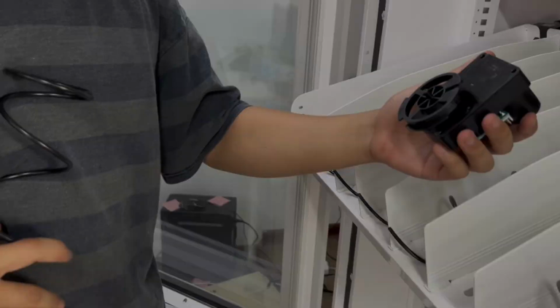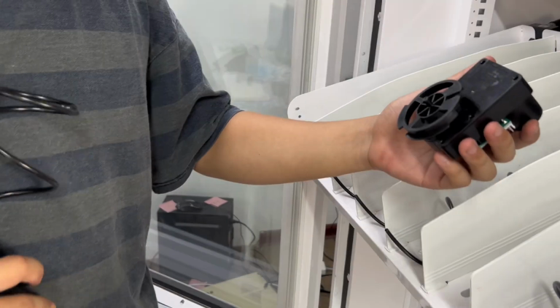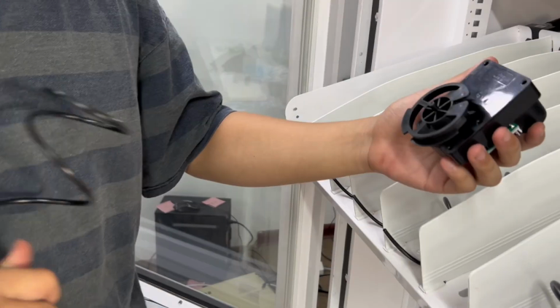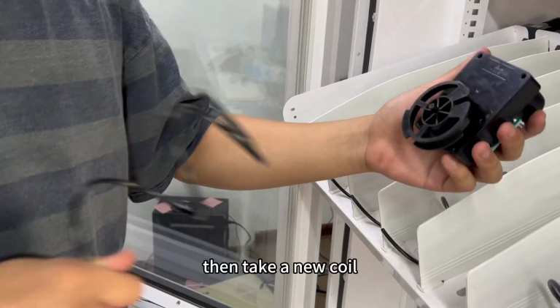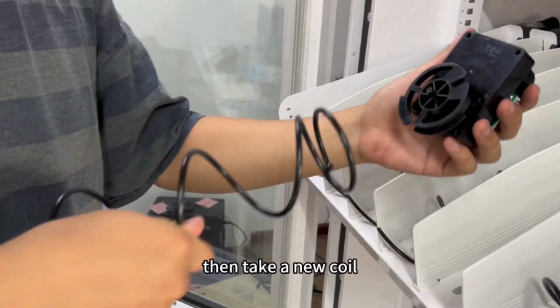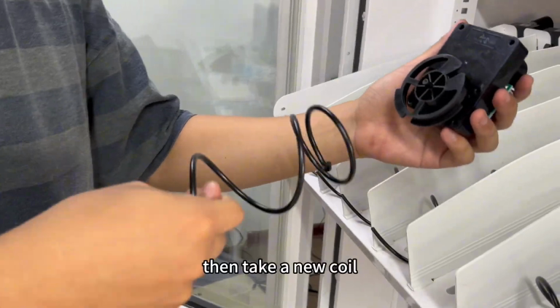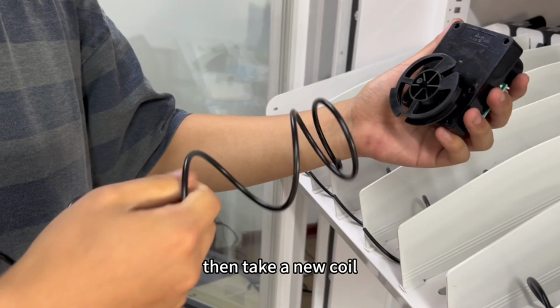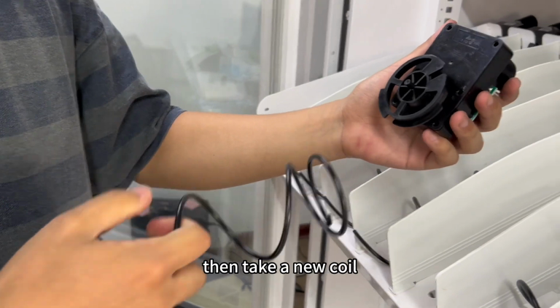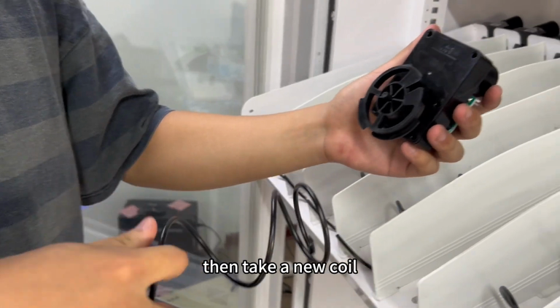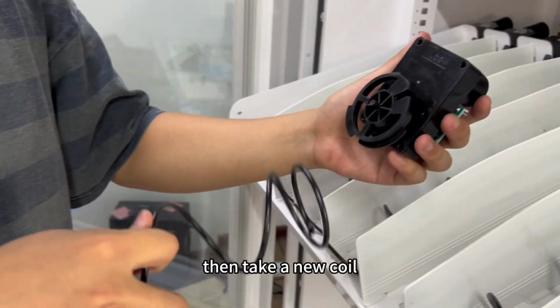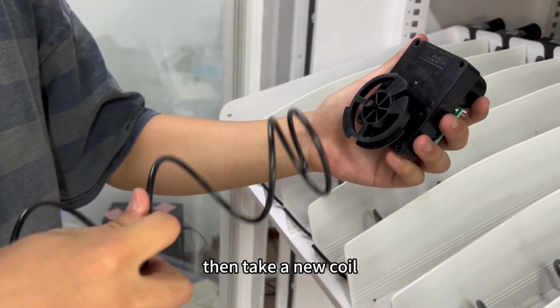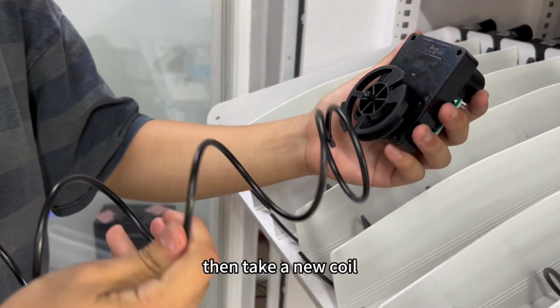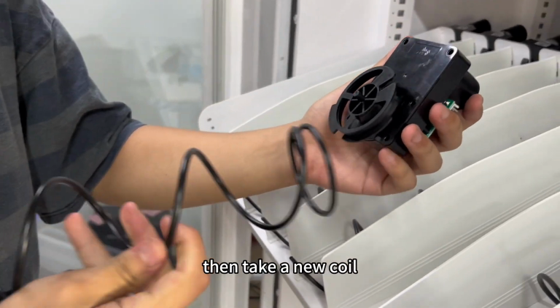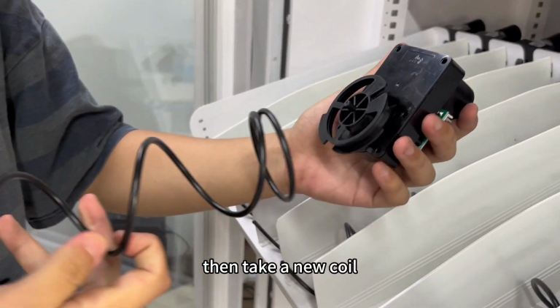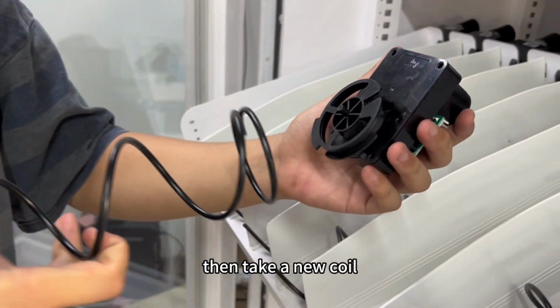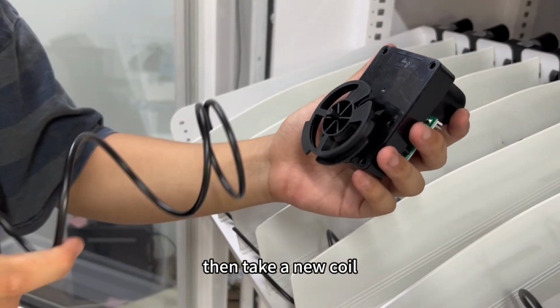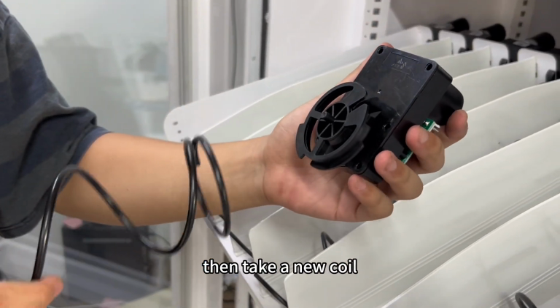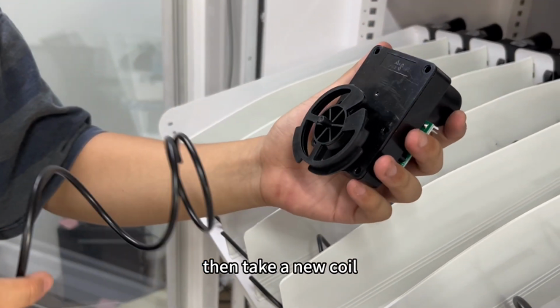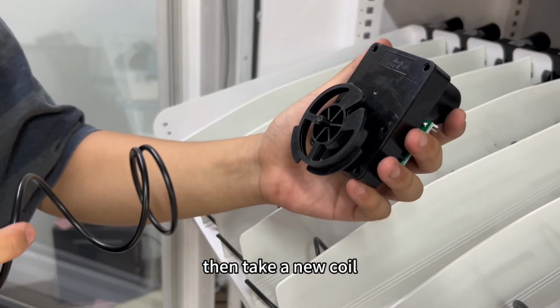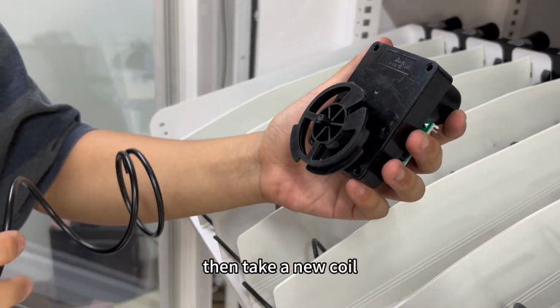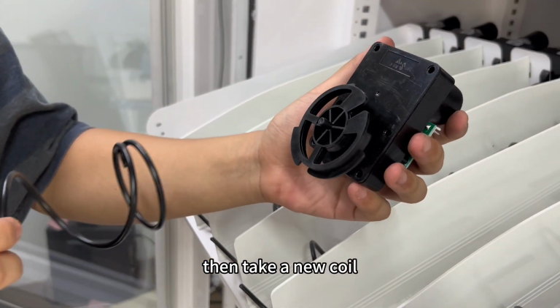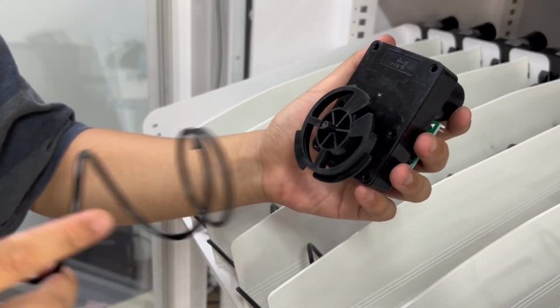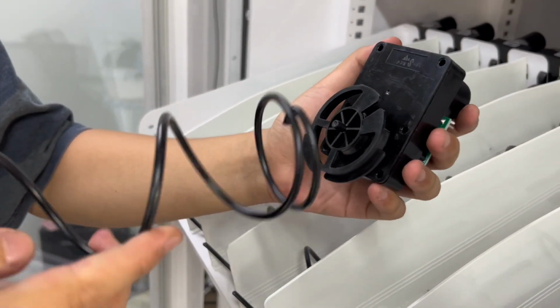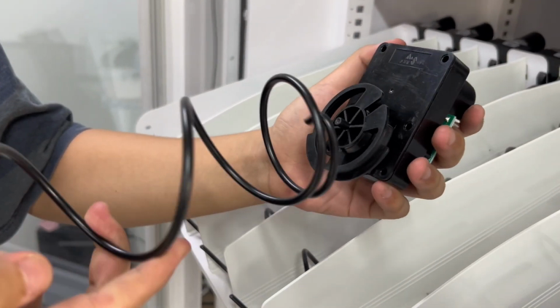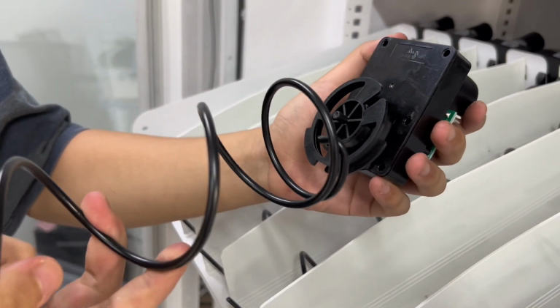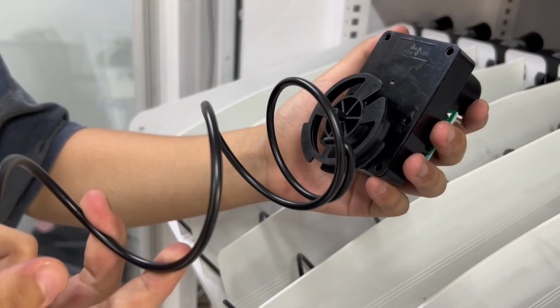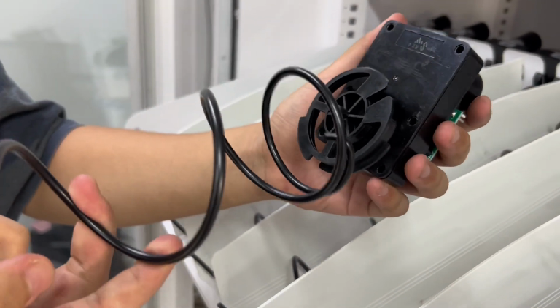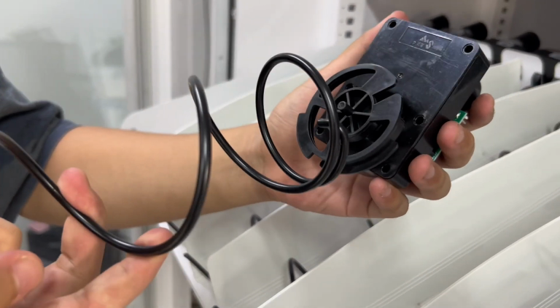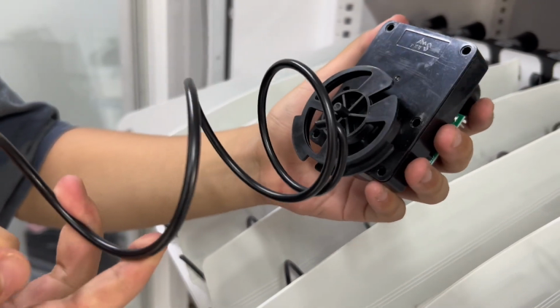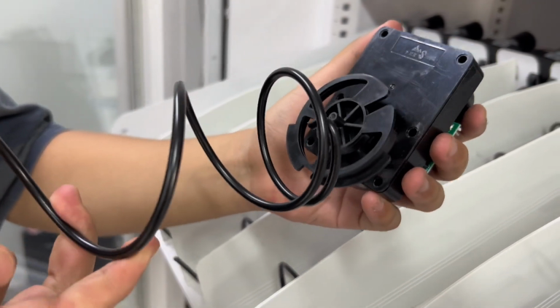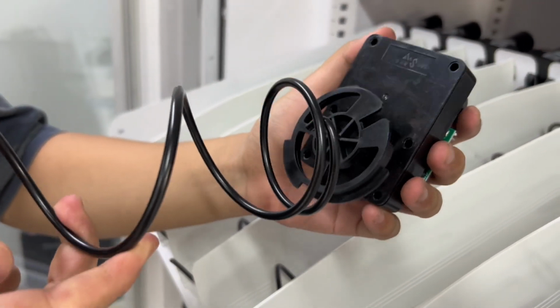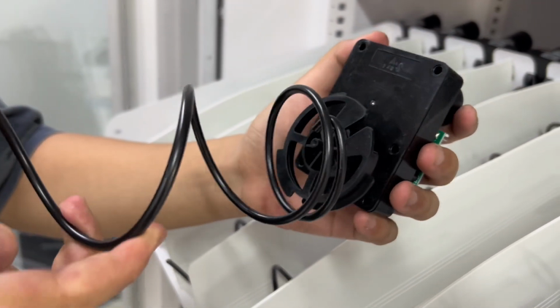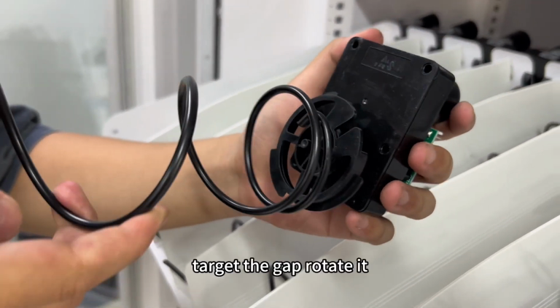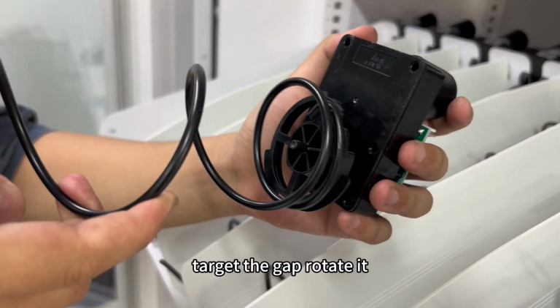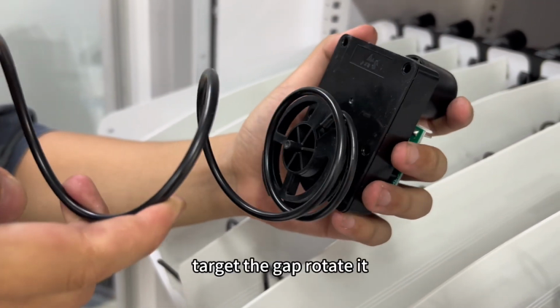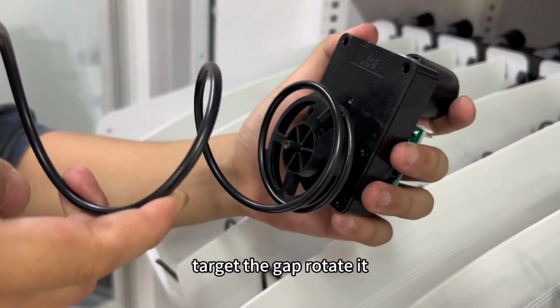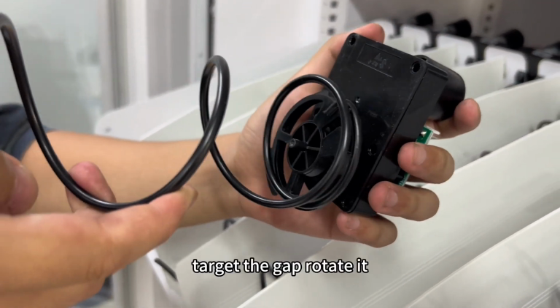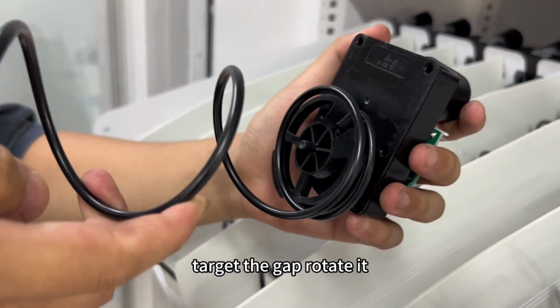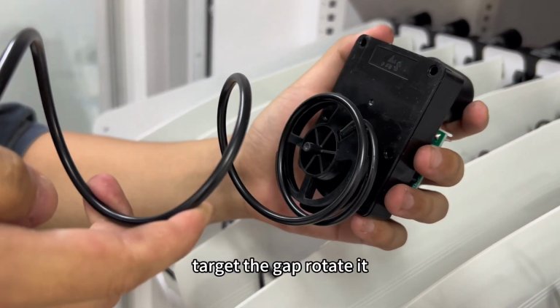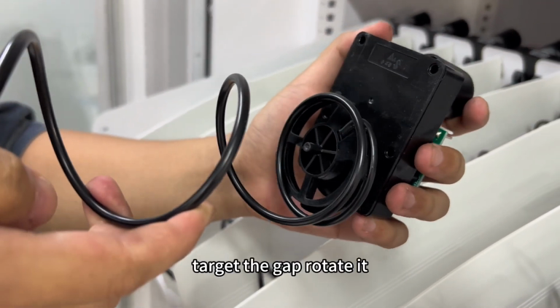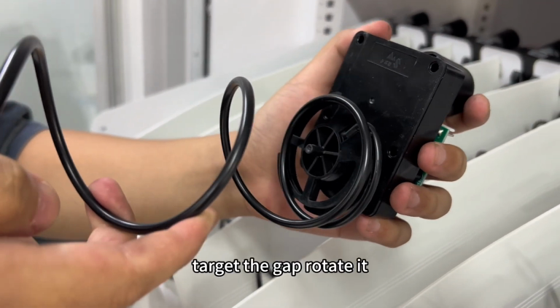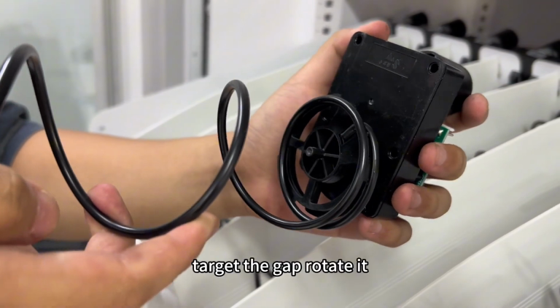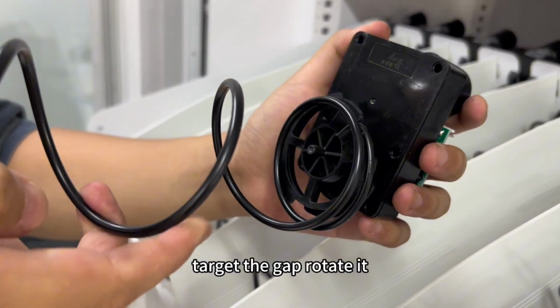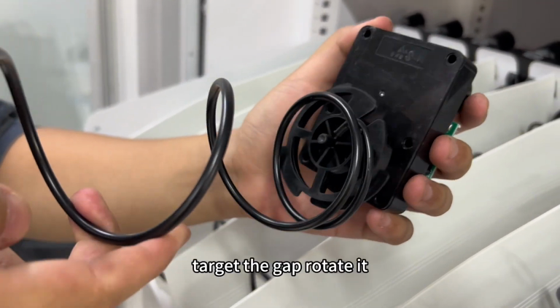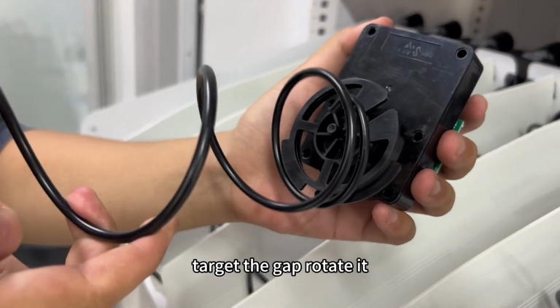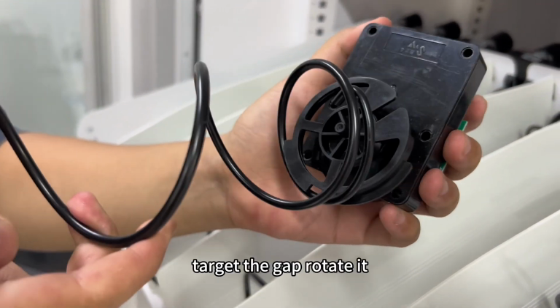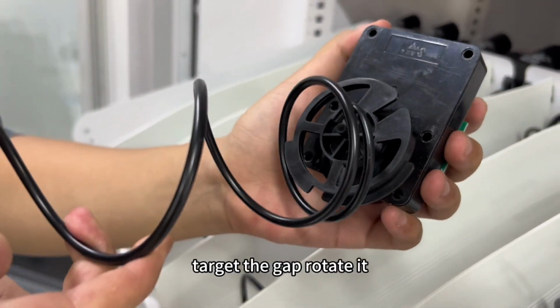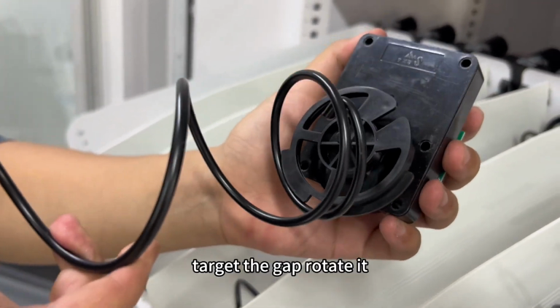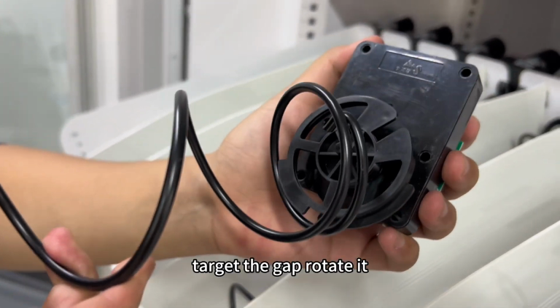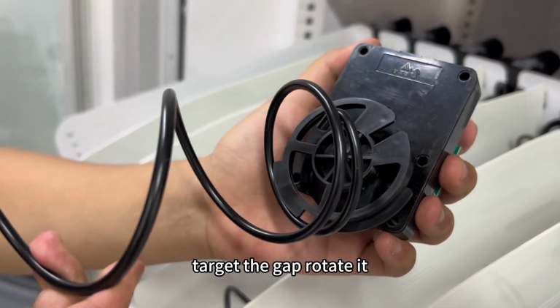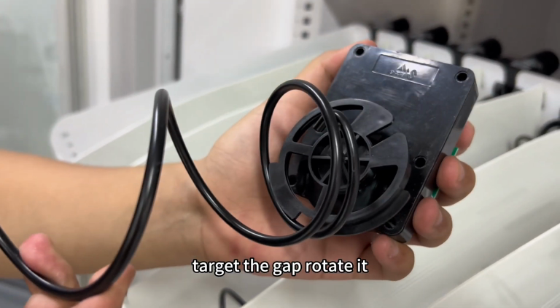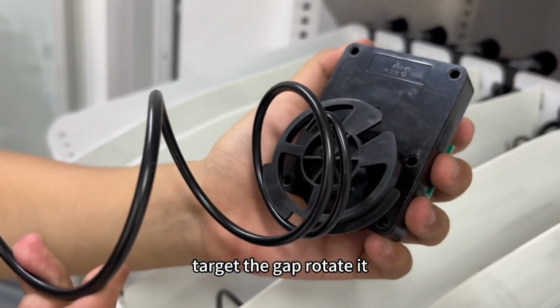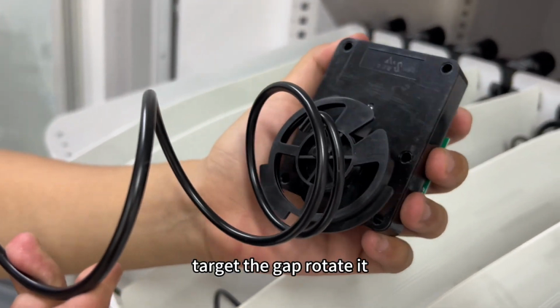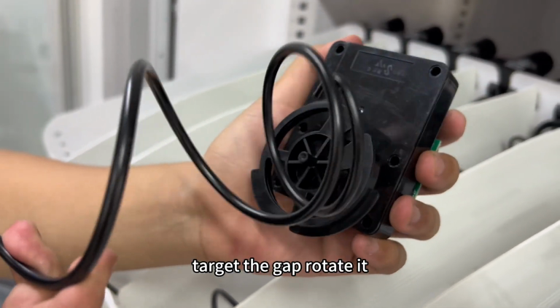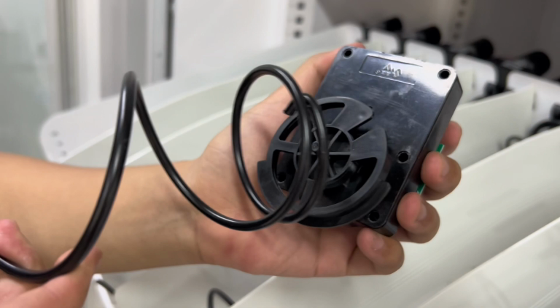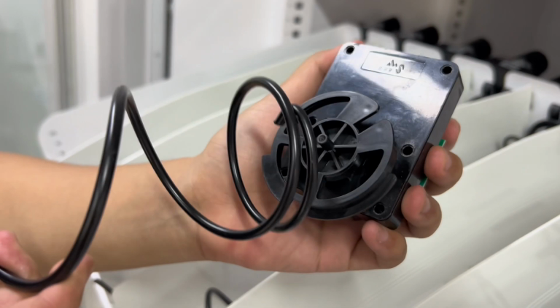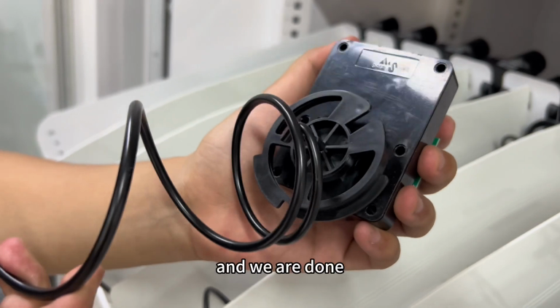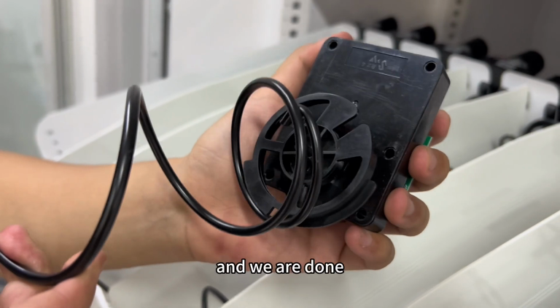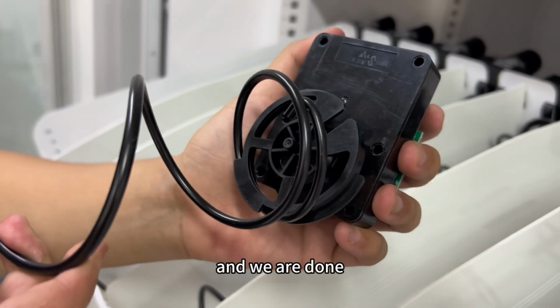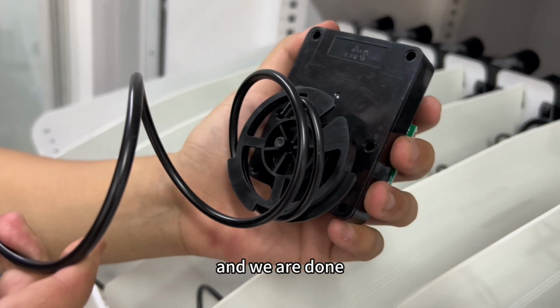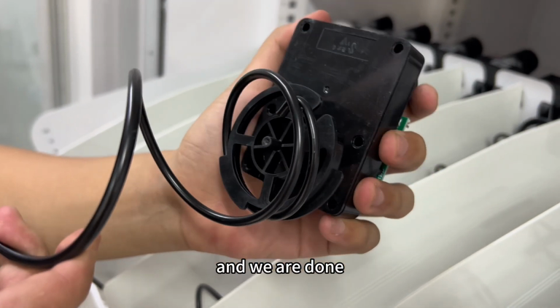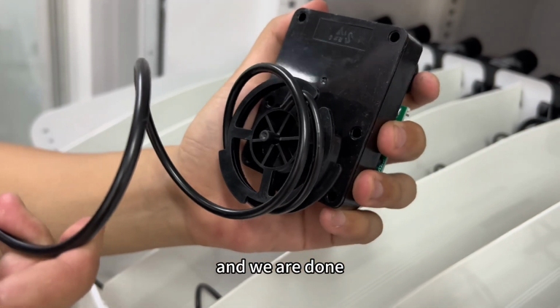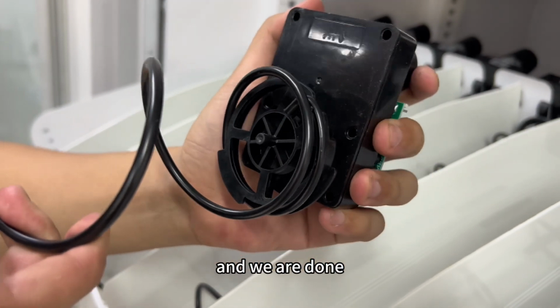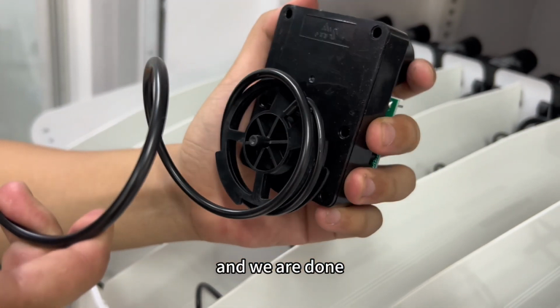Then take a new coil, target the gap, rotate it, and we are done.